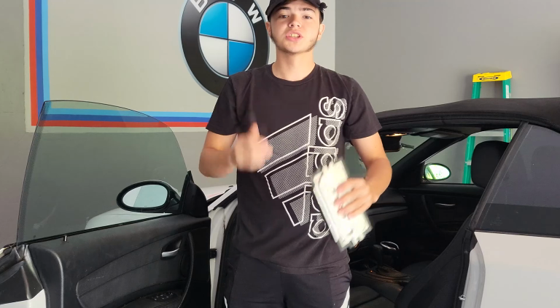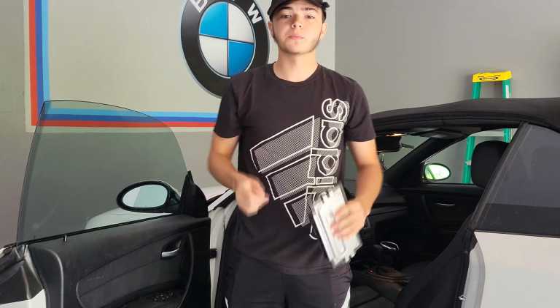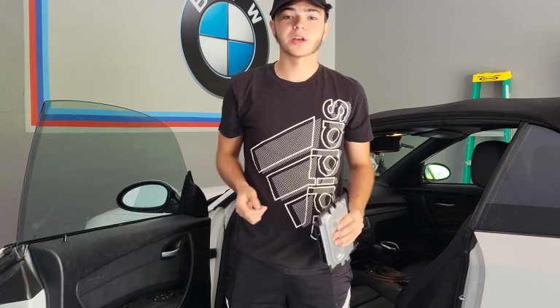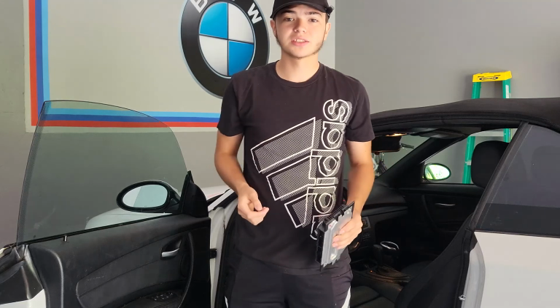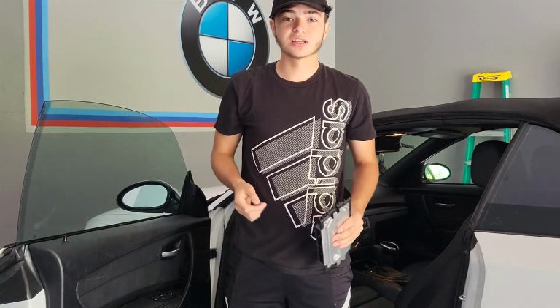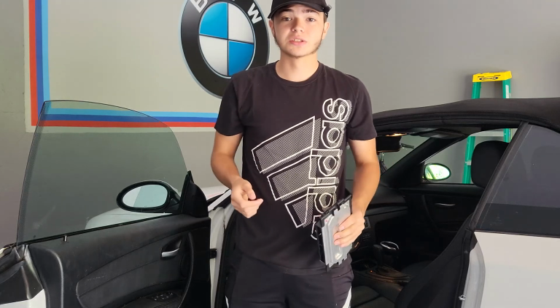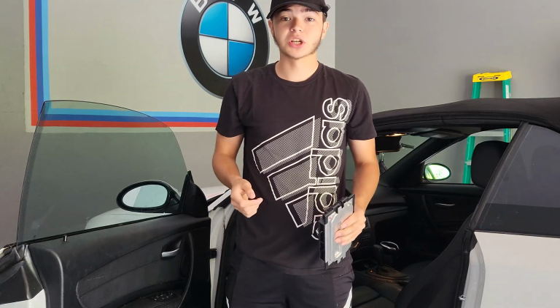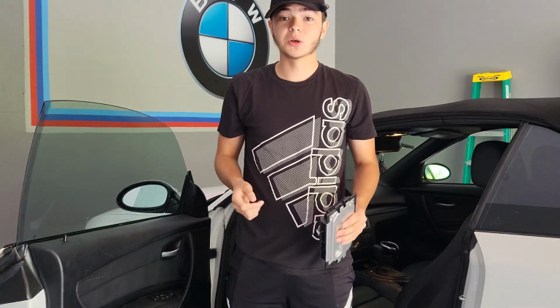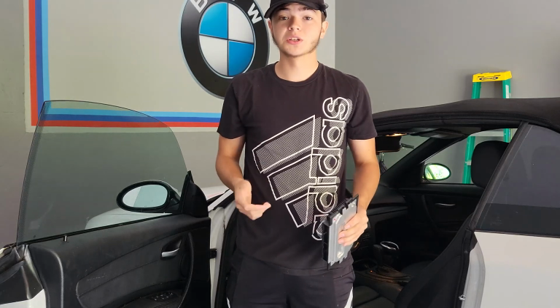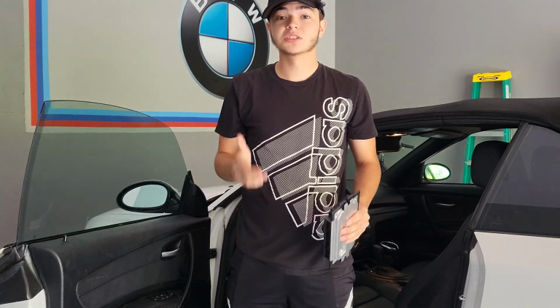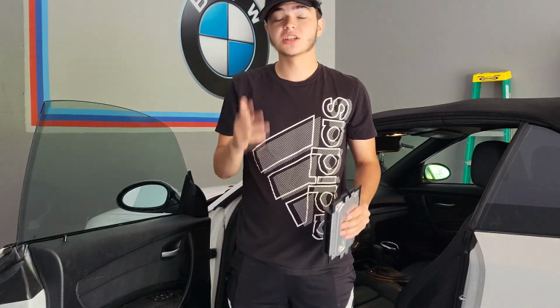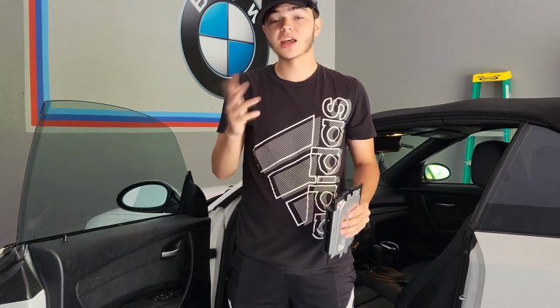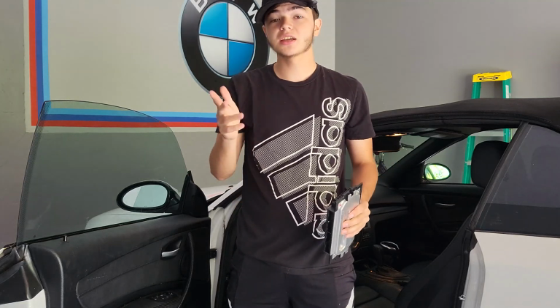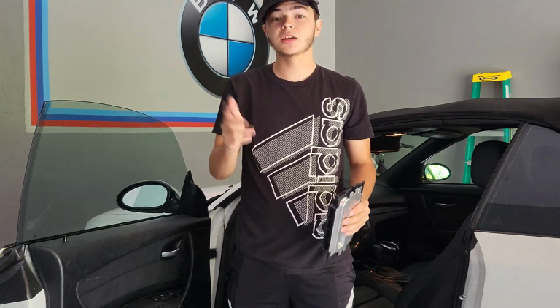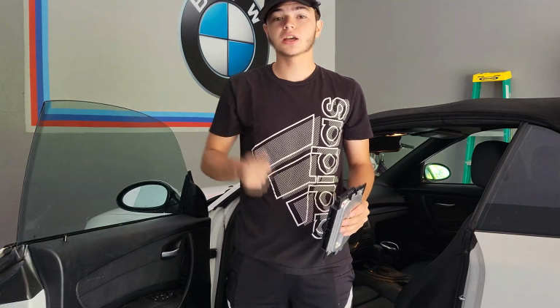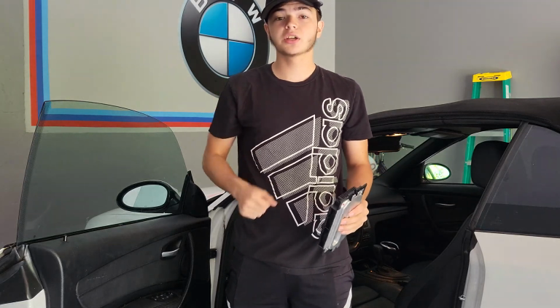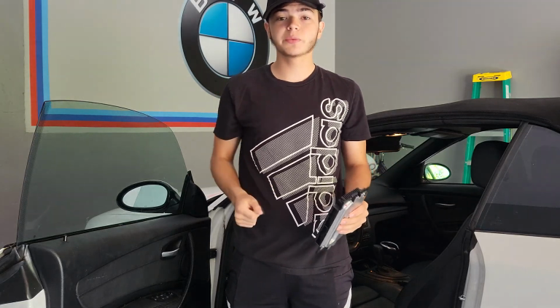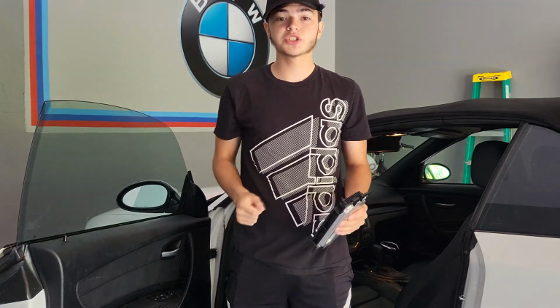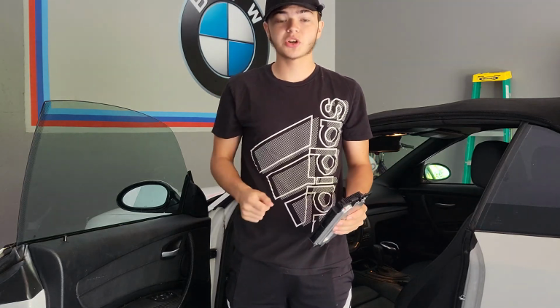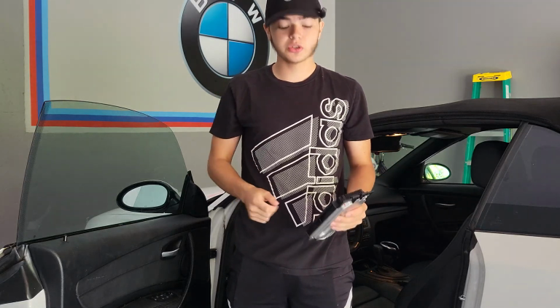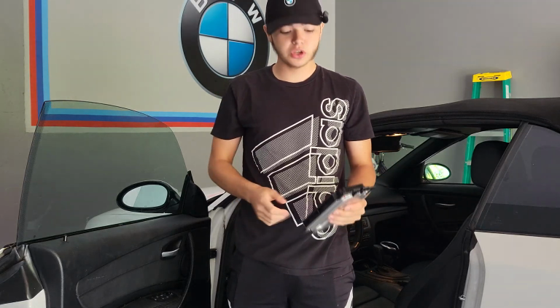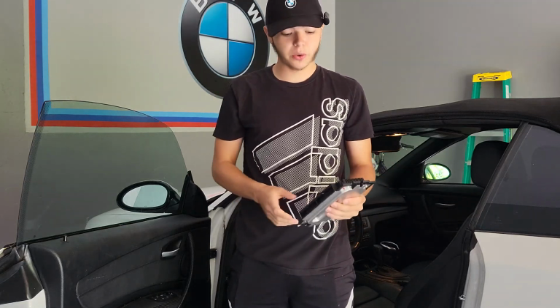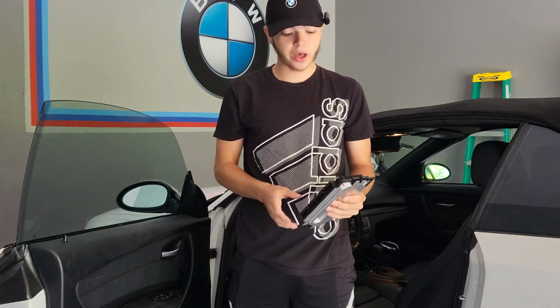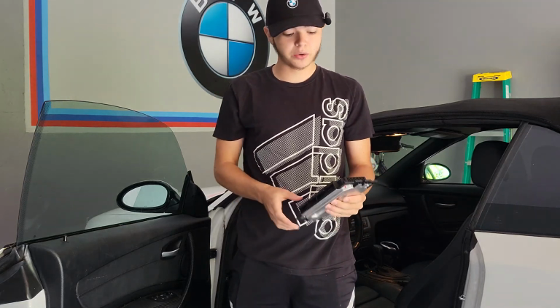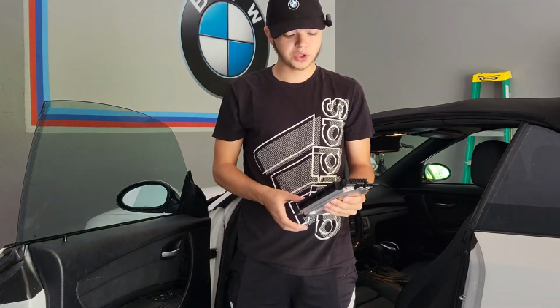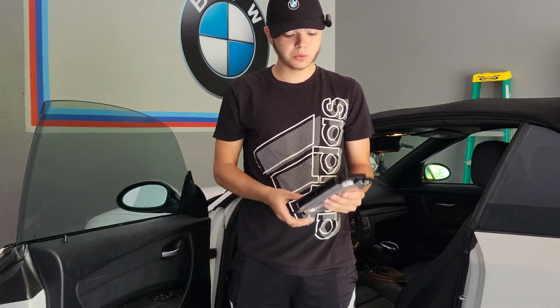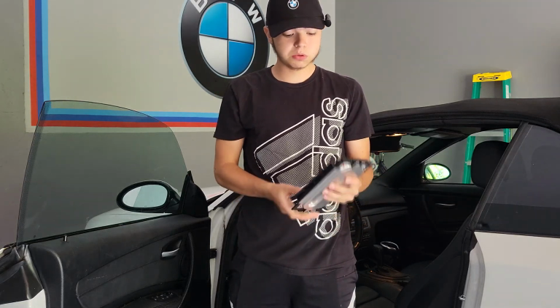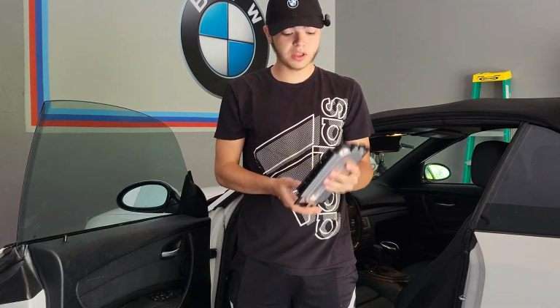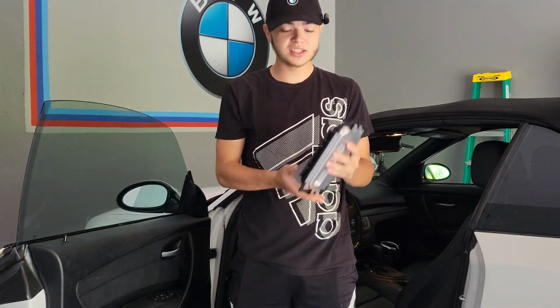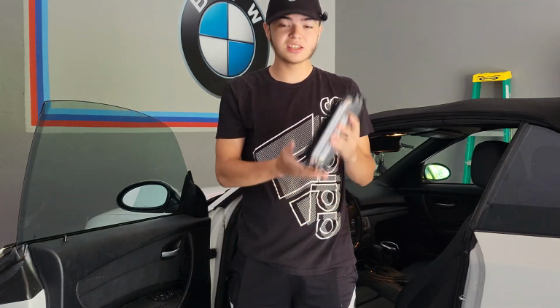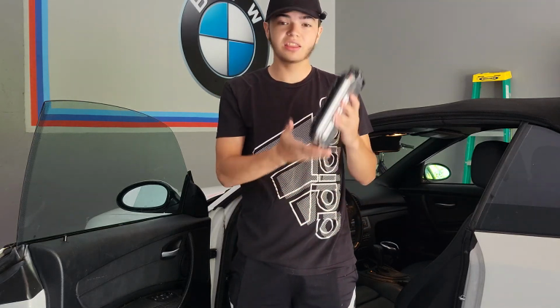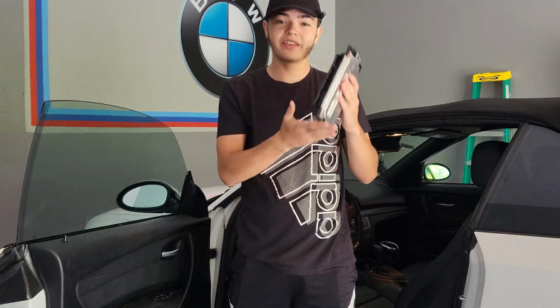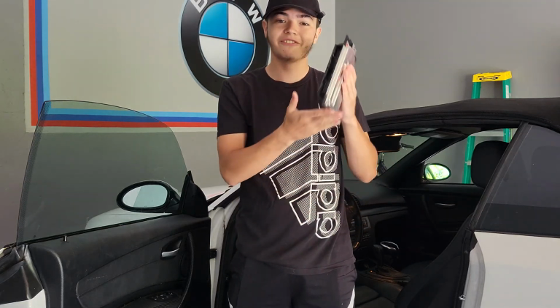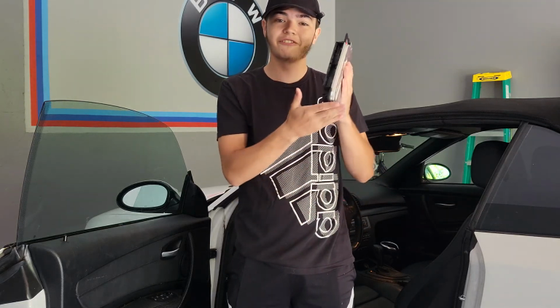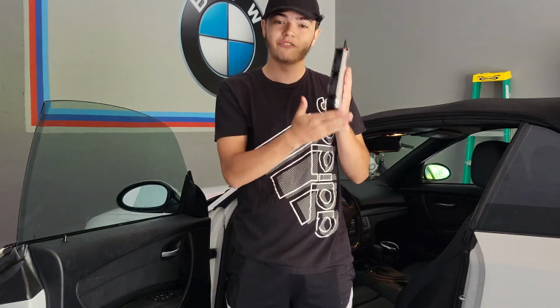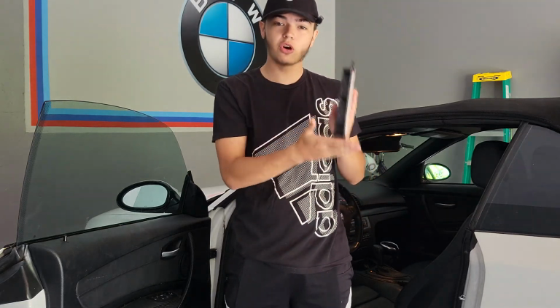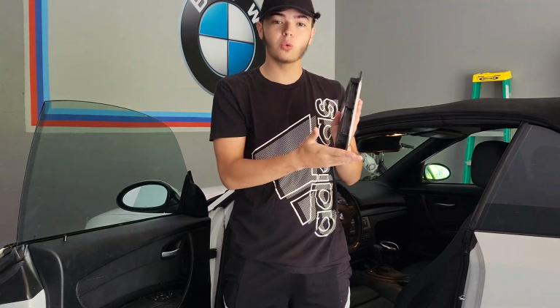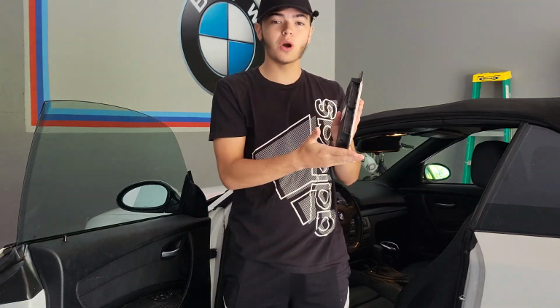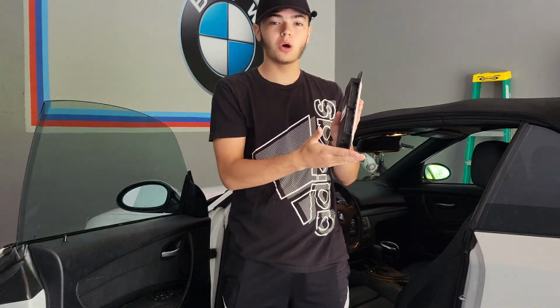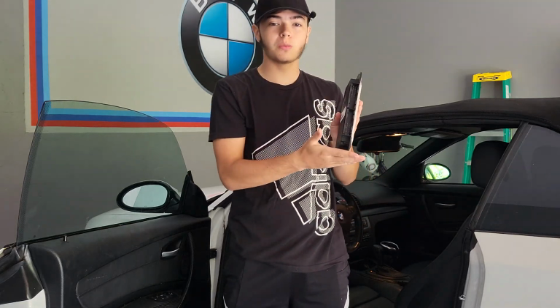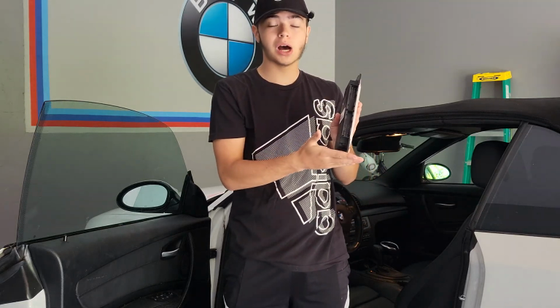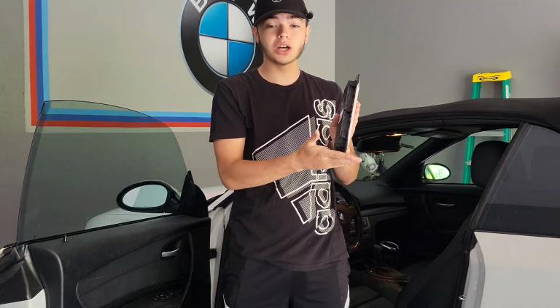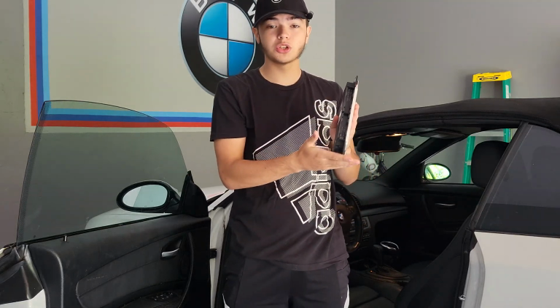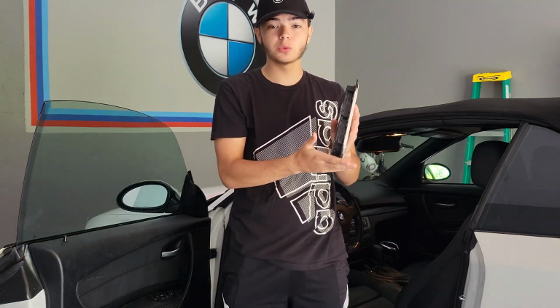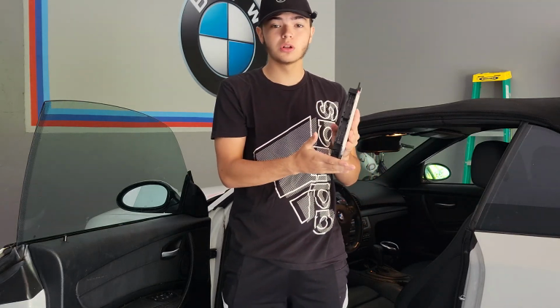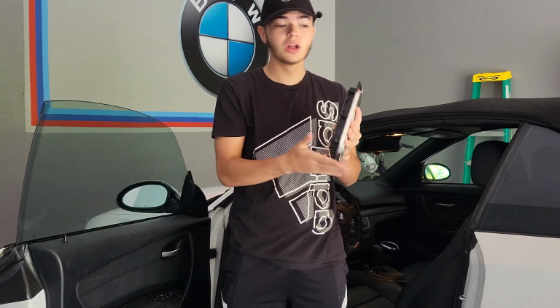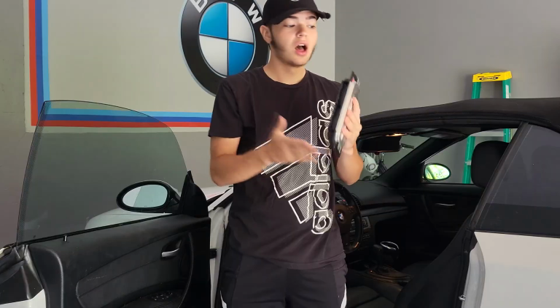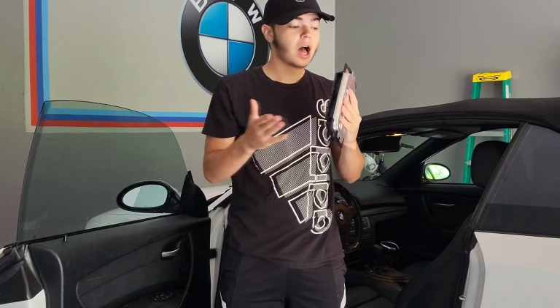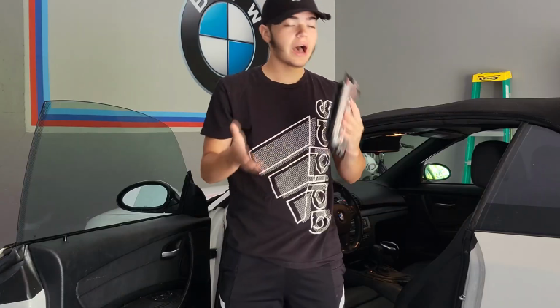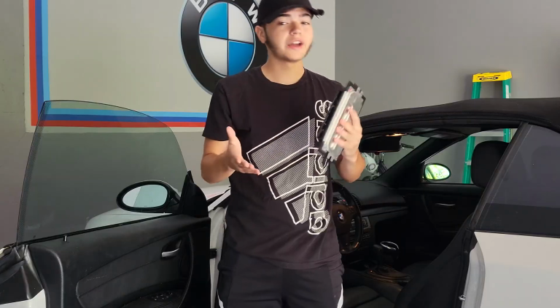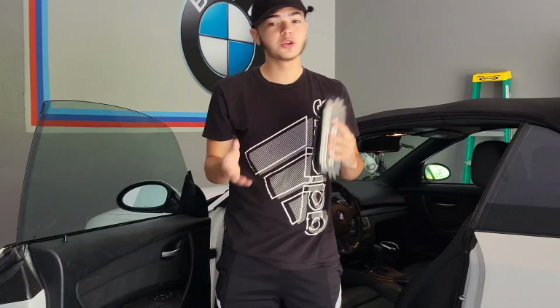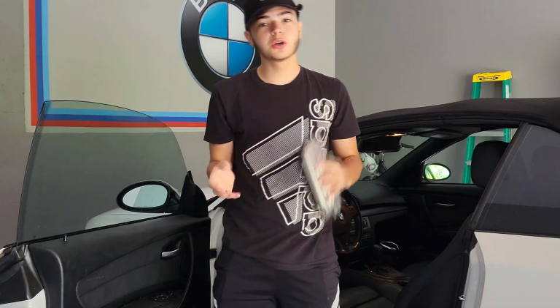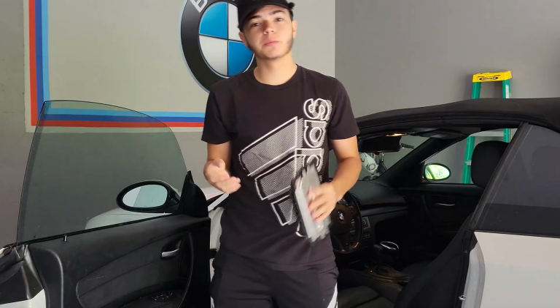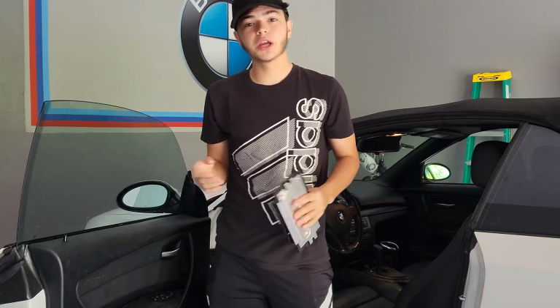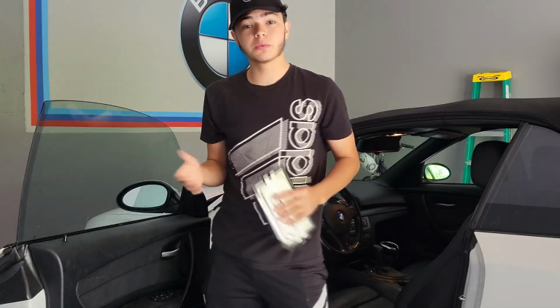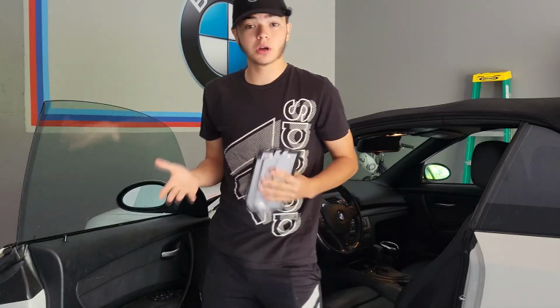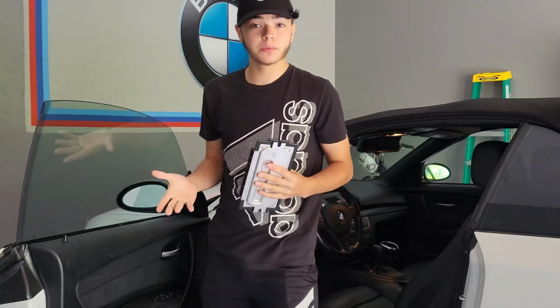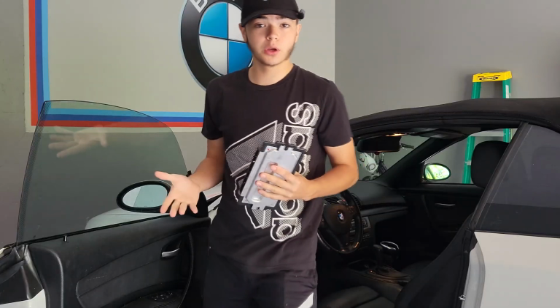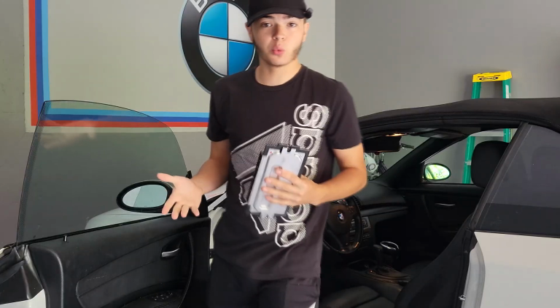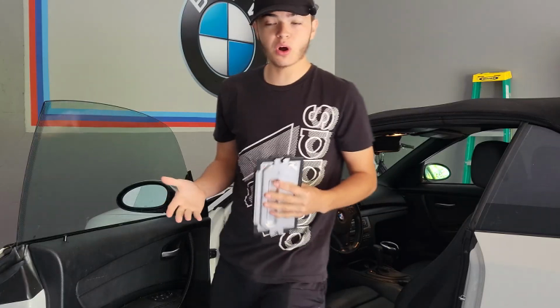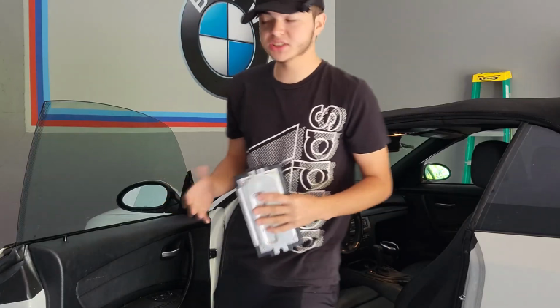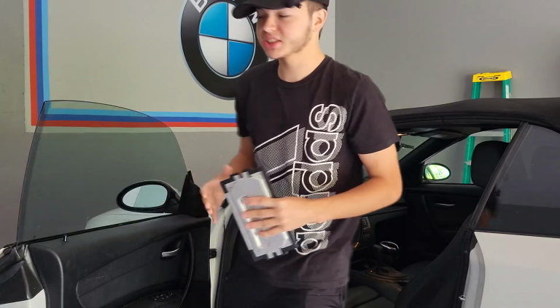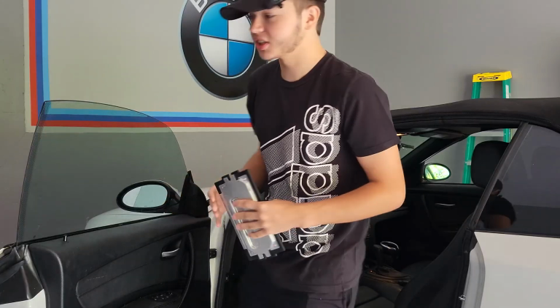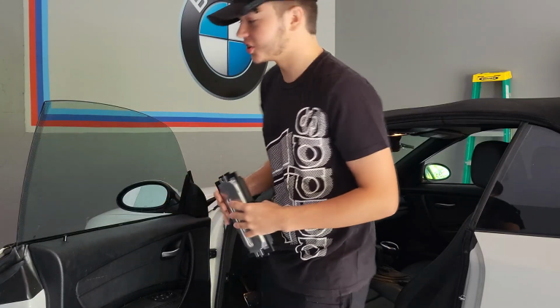What's up guys, how's it going? Today I'm going to be showing you how to replace the footwell module on your BMW 1 Series.